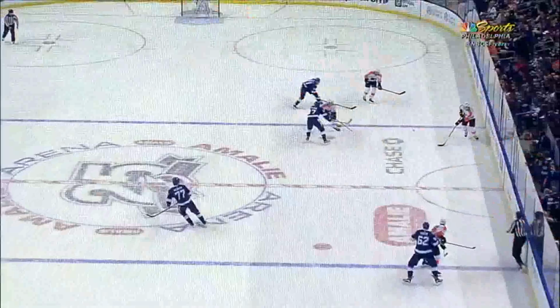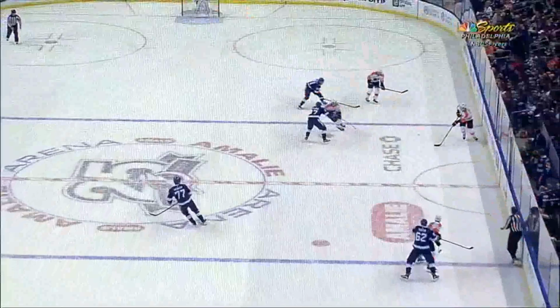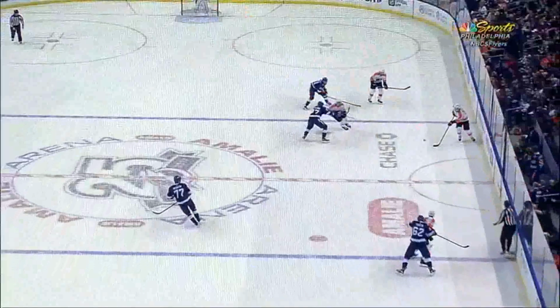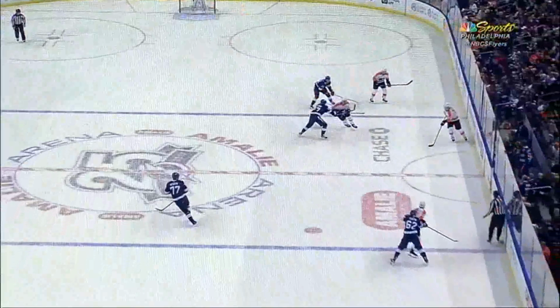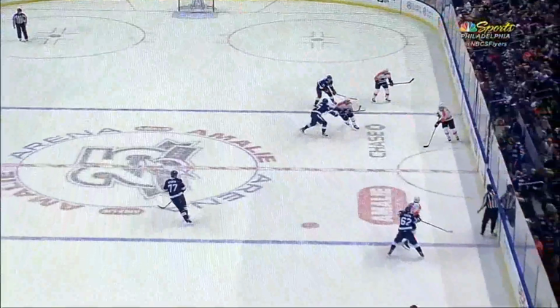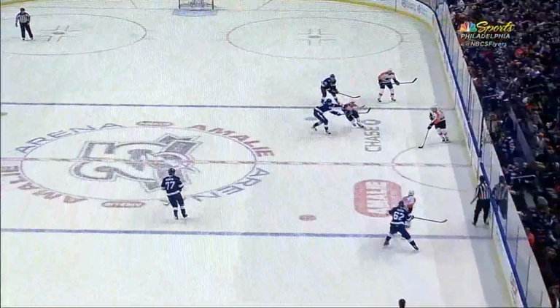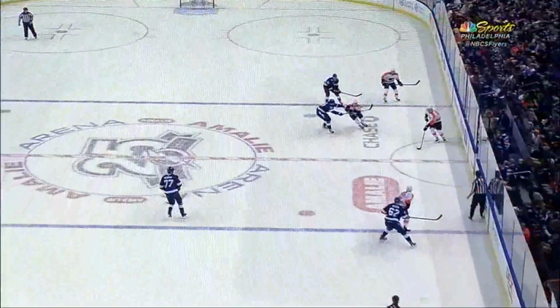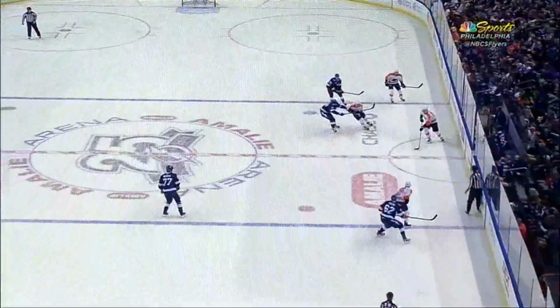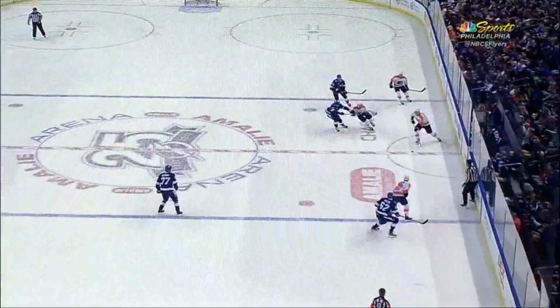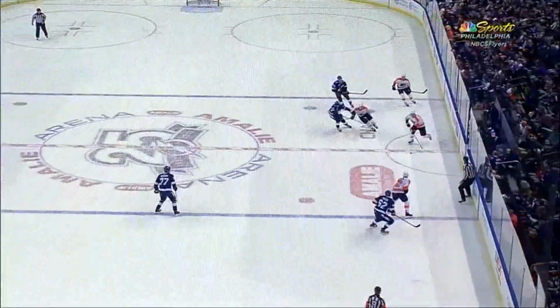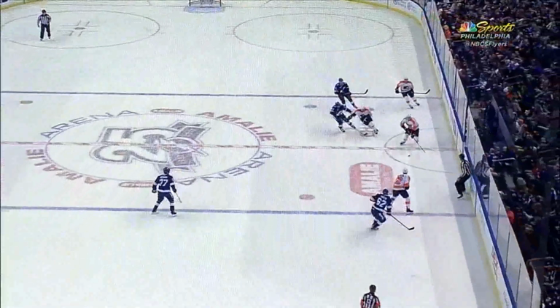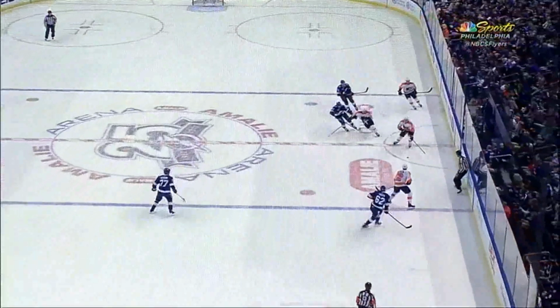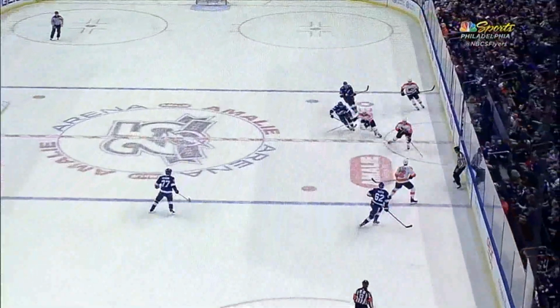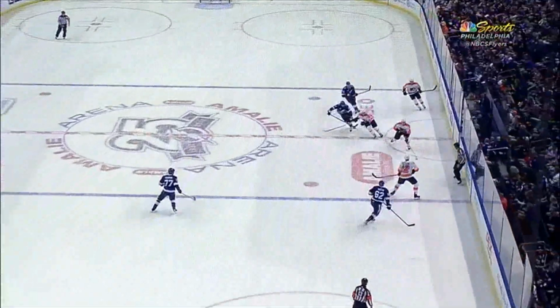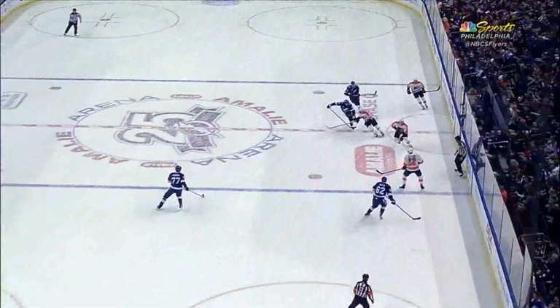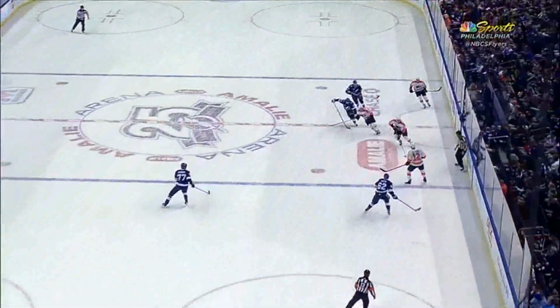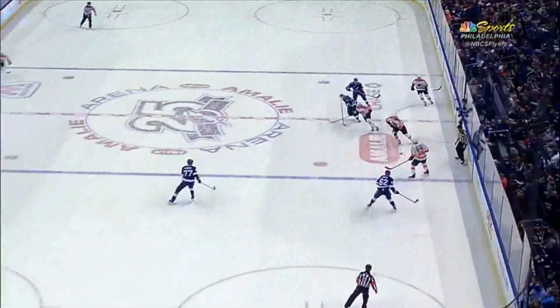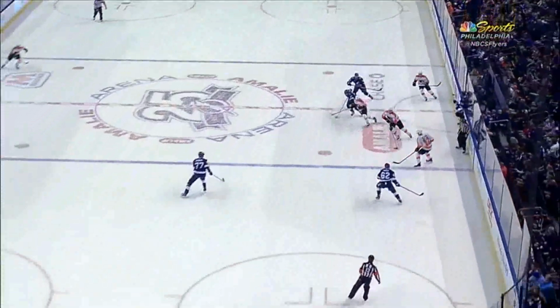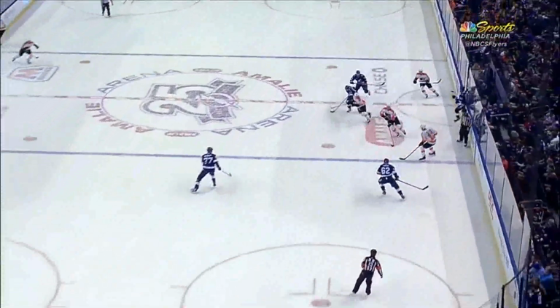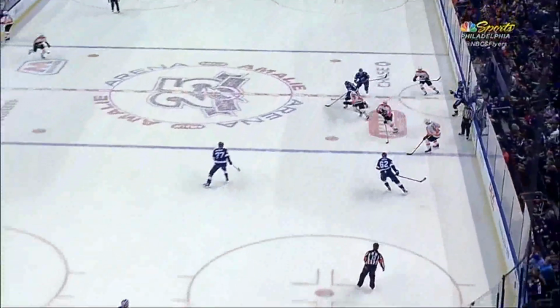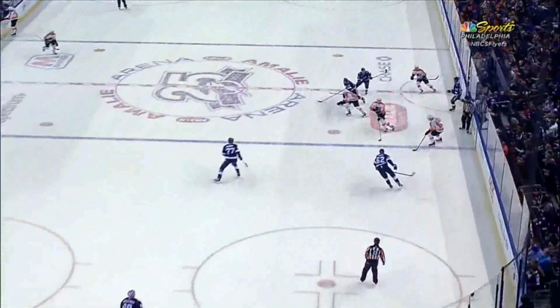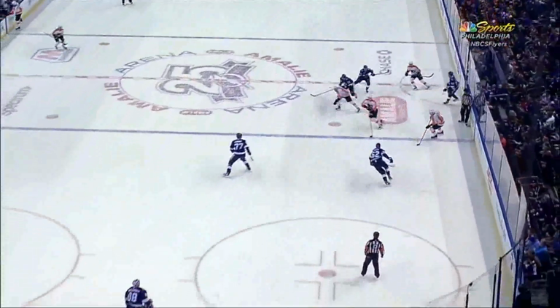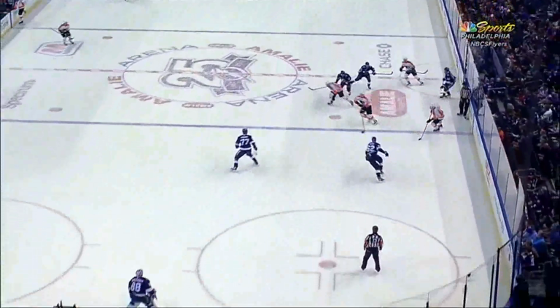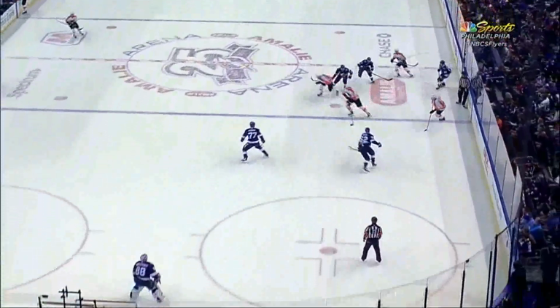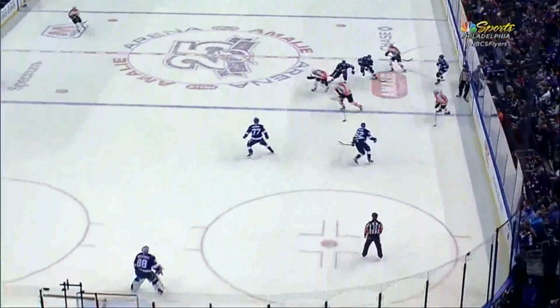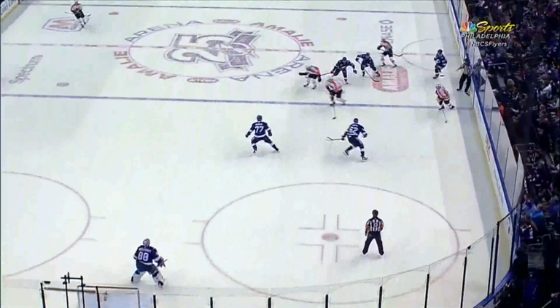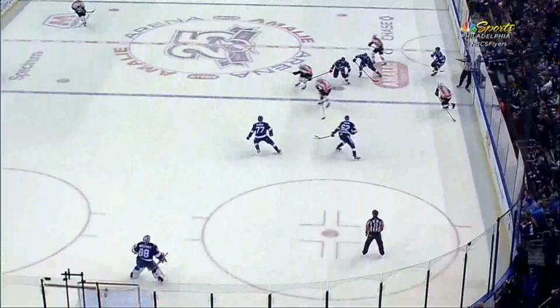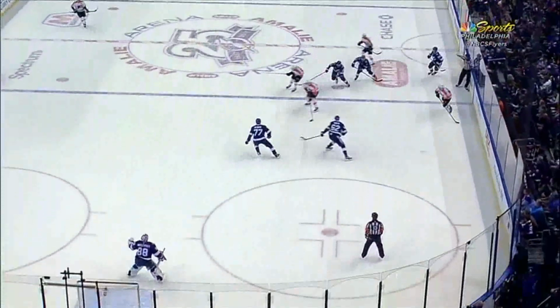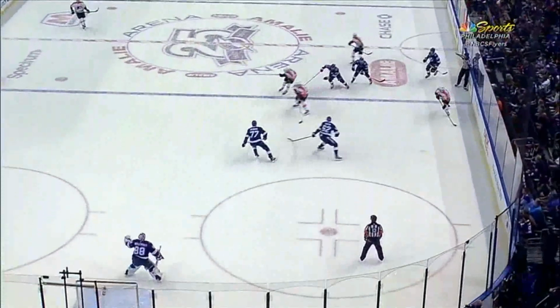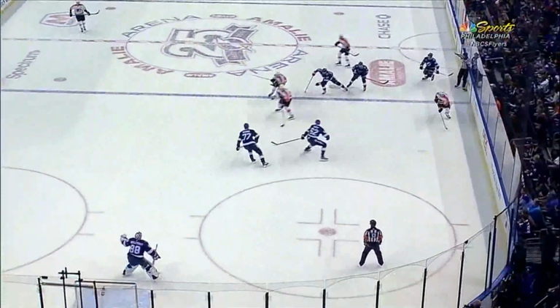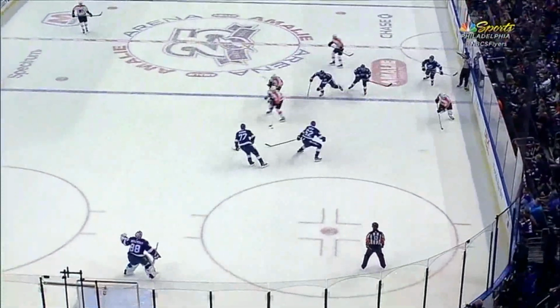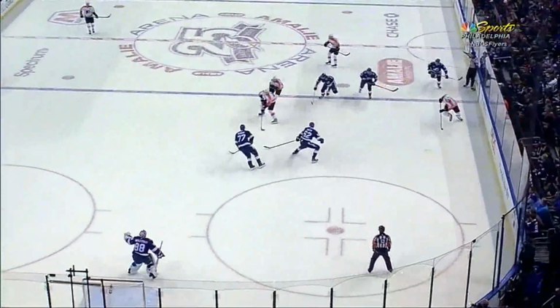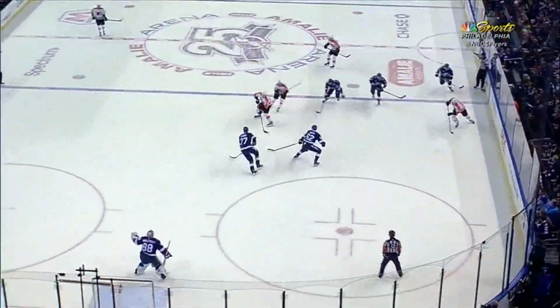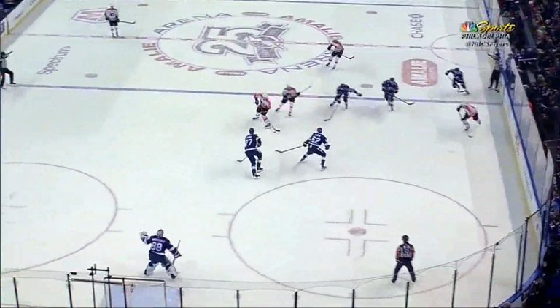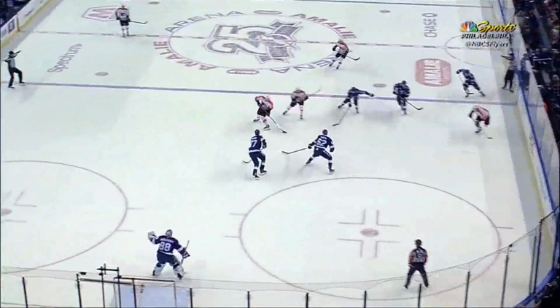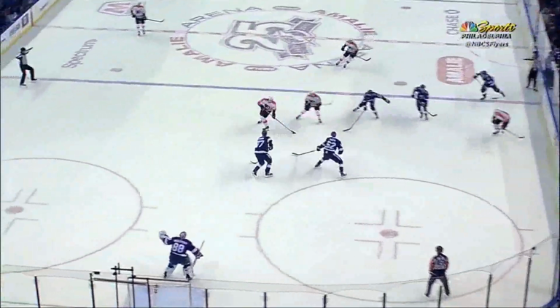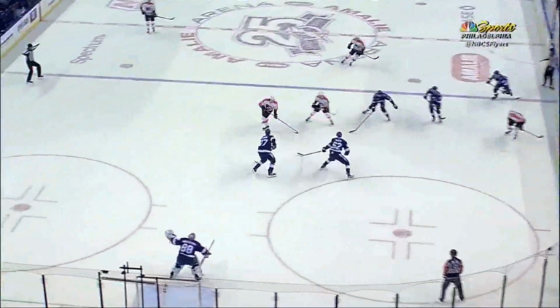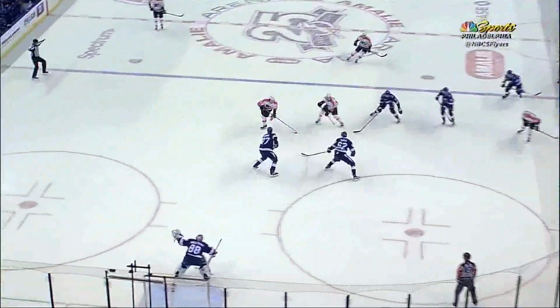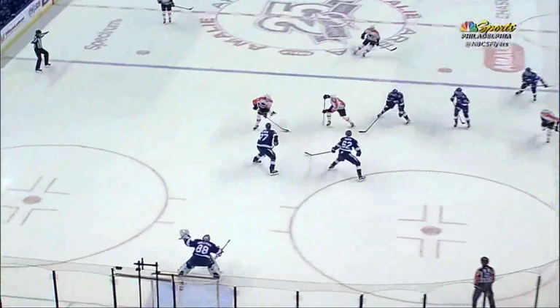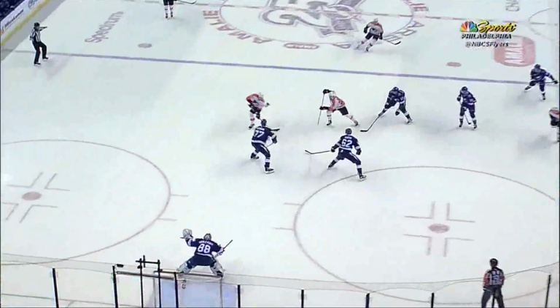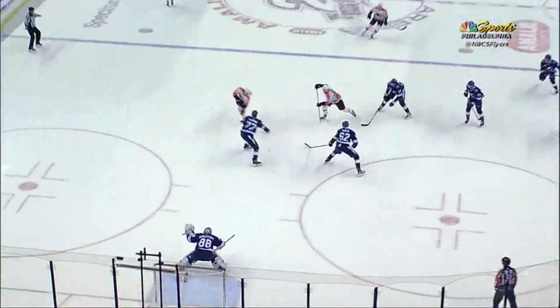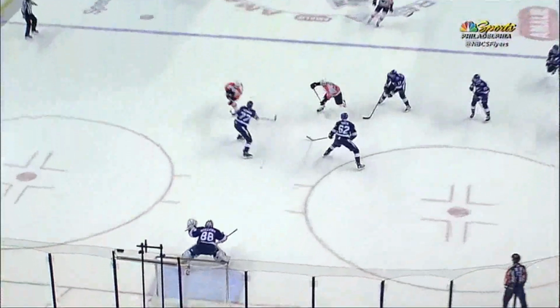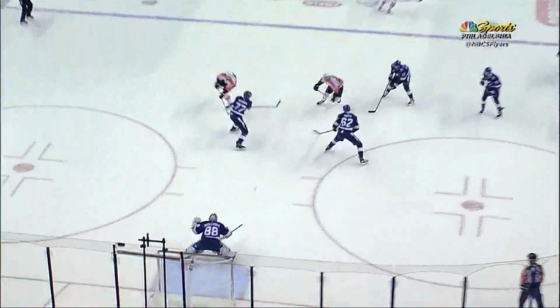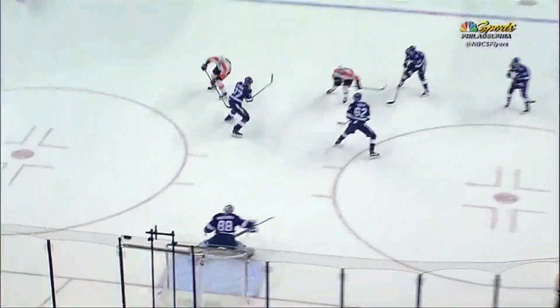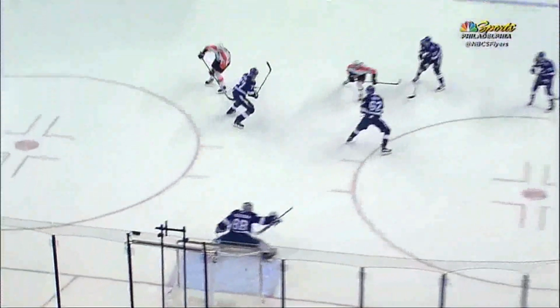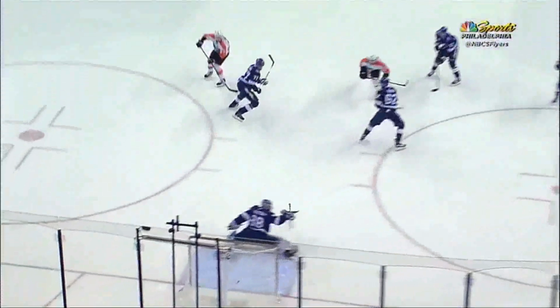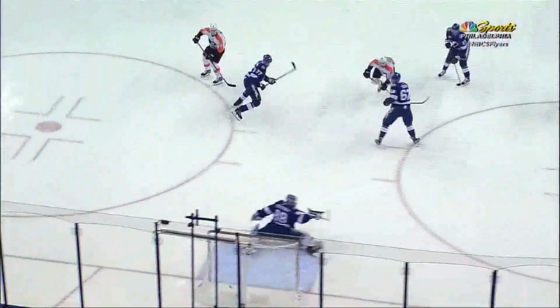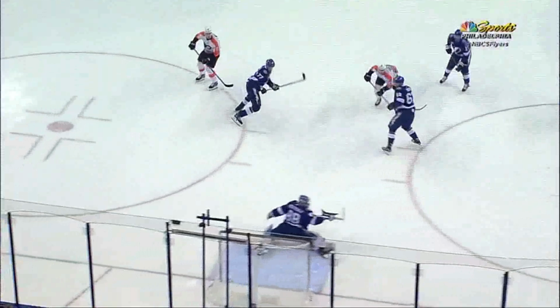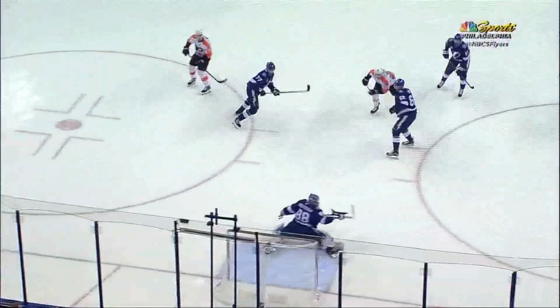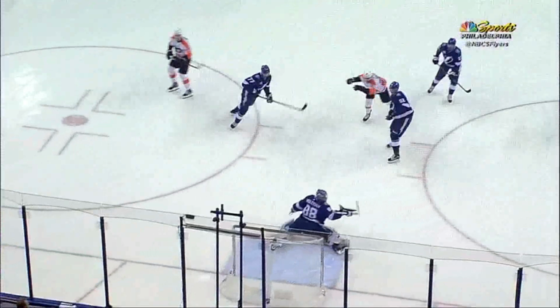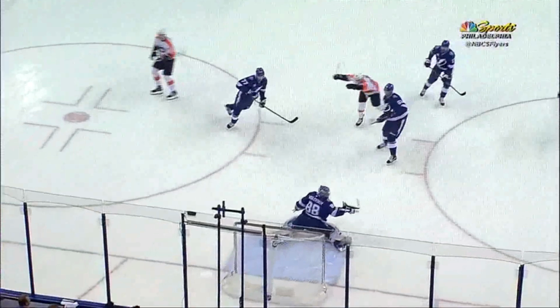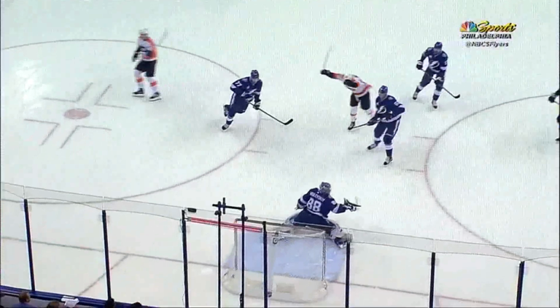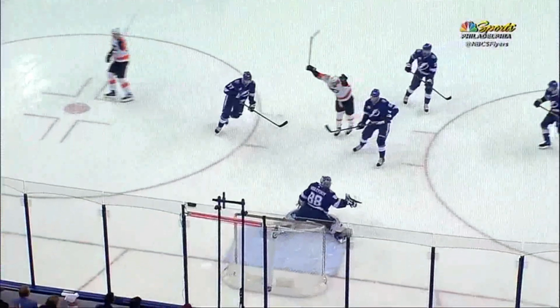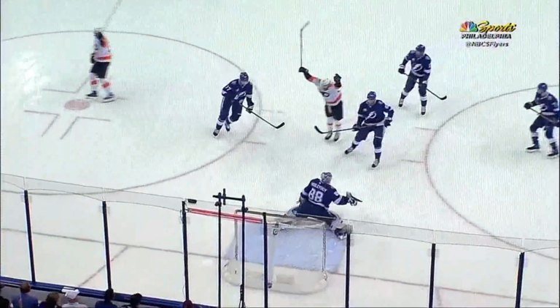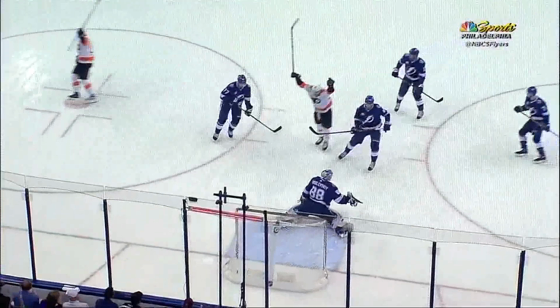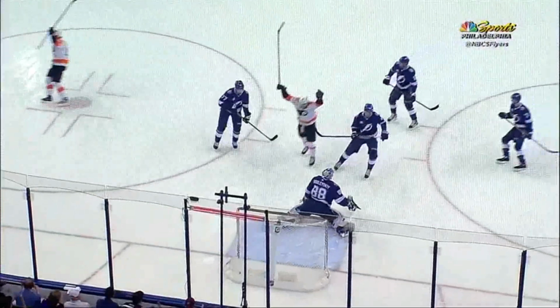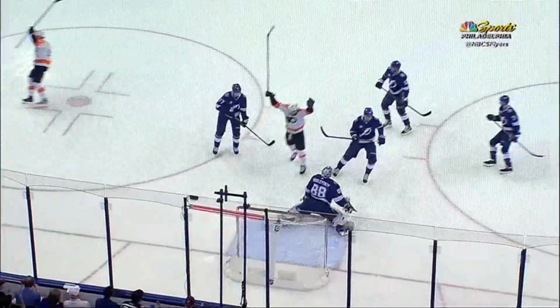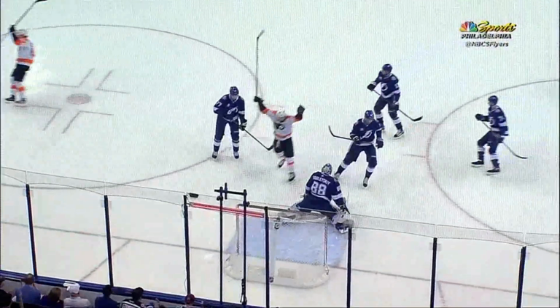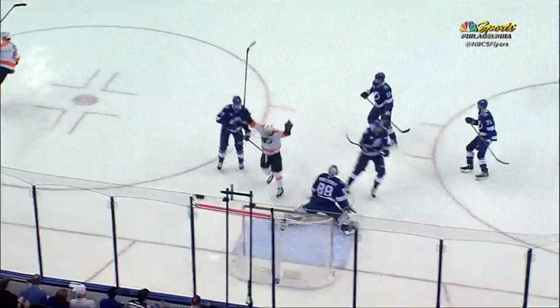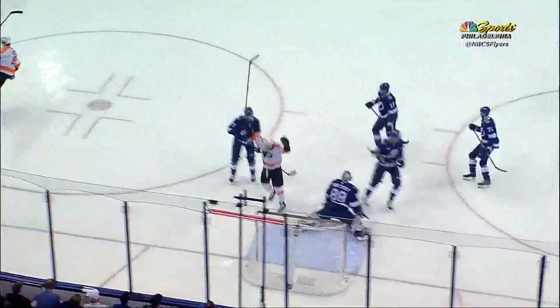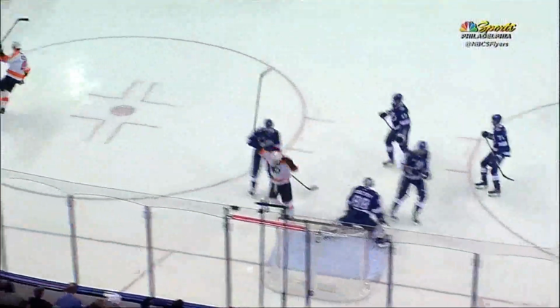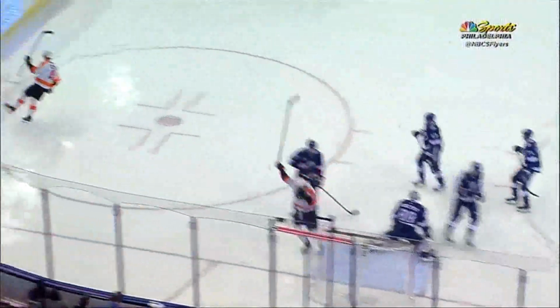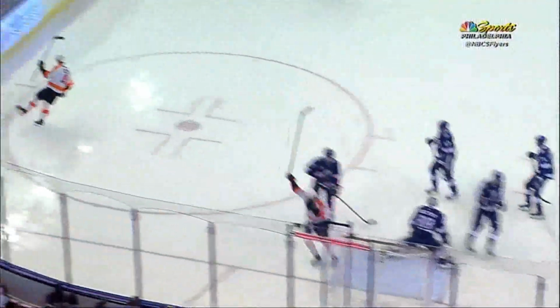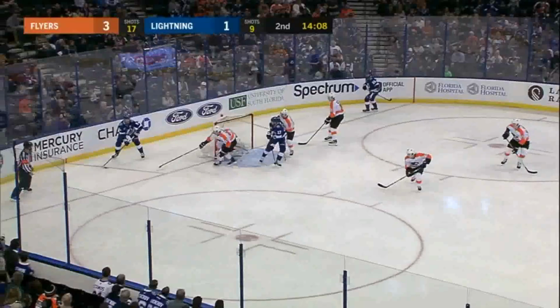Selewski looked like he might have been leaning the wrong way, and look, the d-men are backing in — you take what they give you, and that's what Hague does.